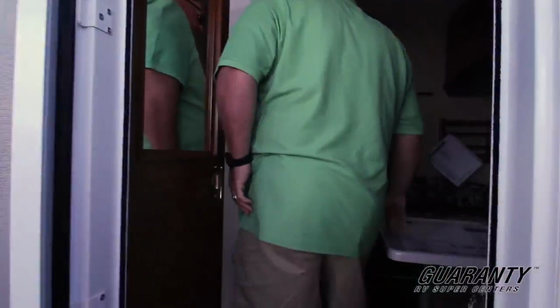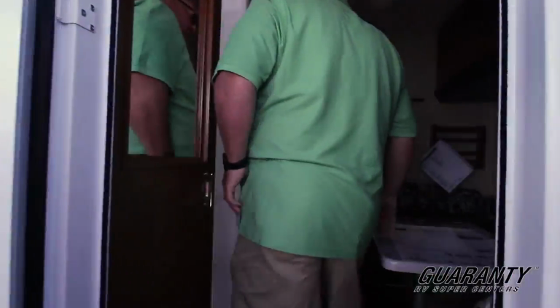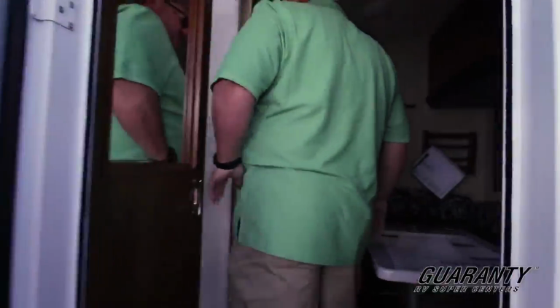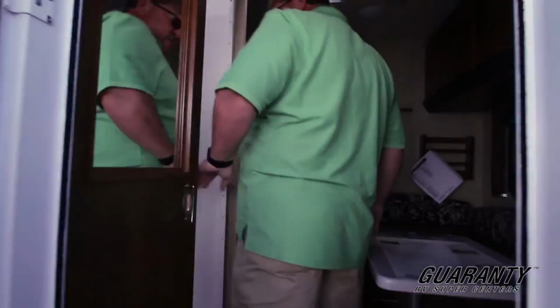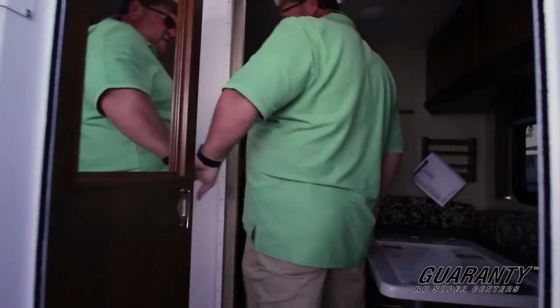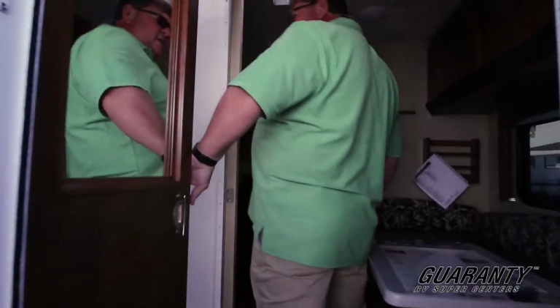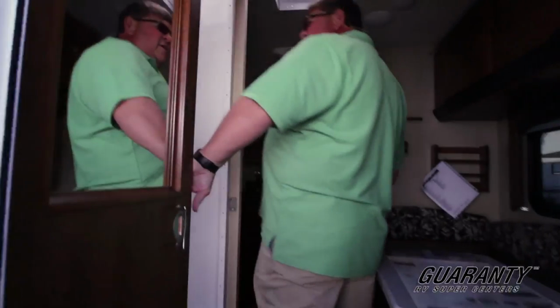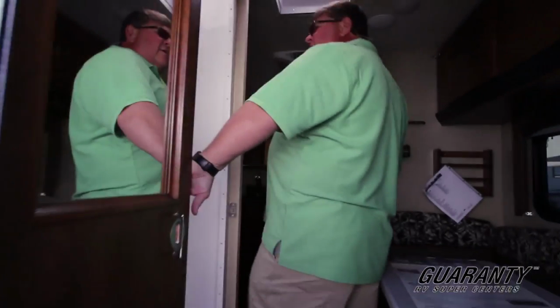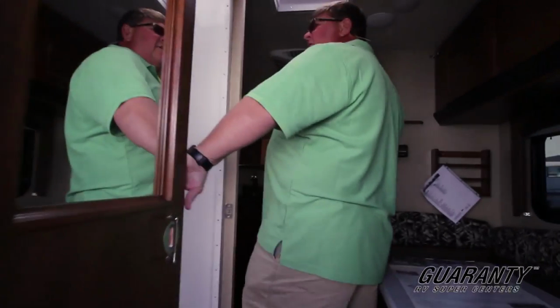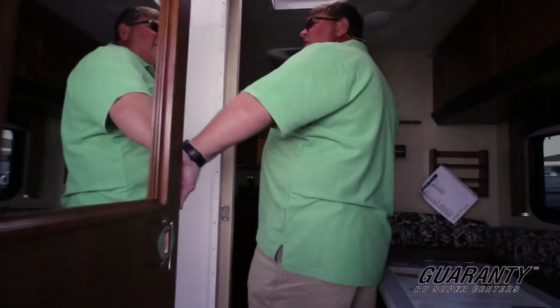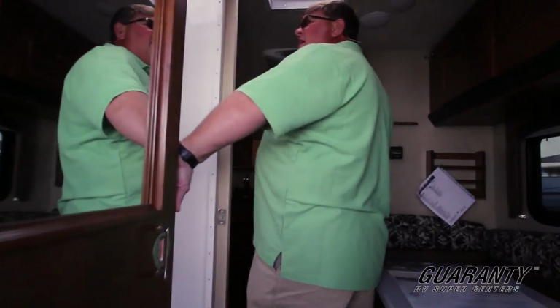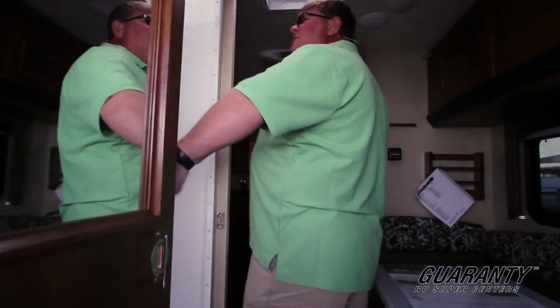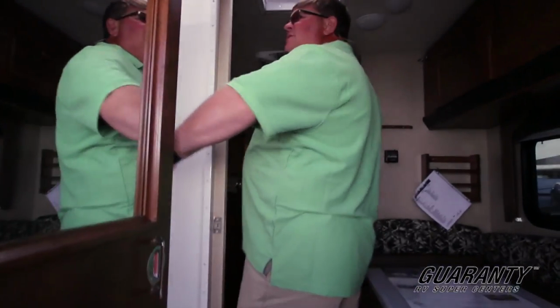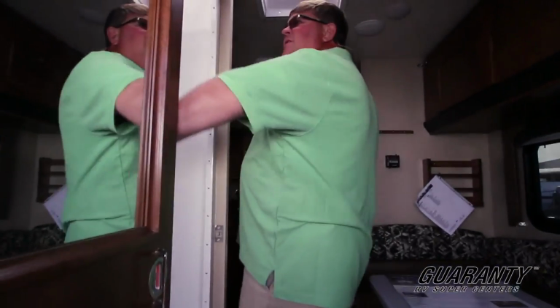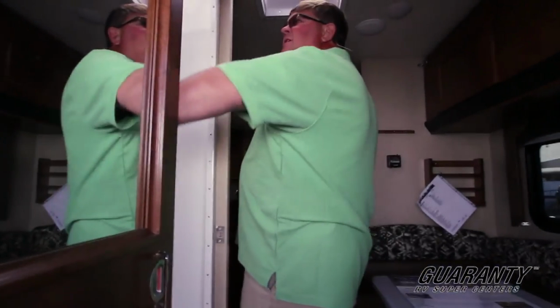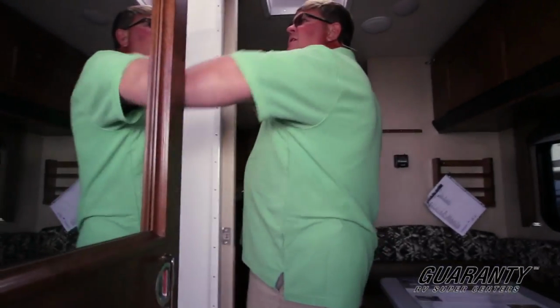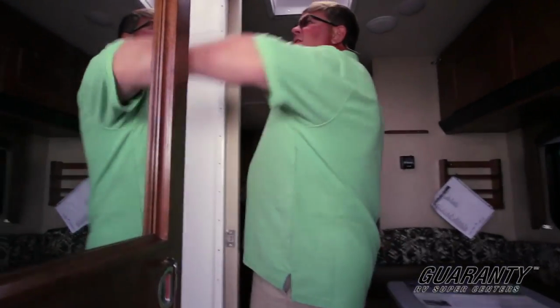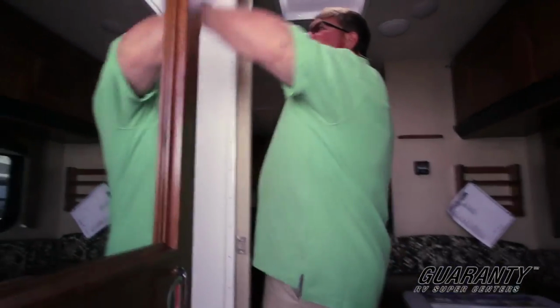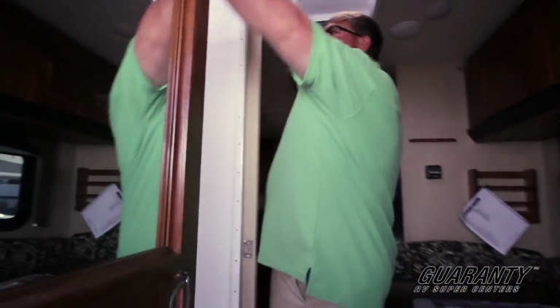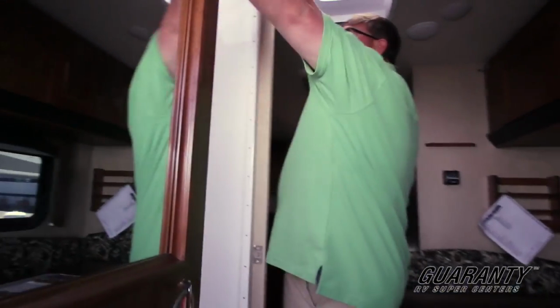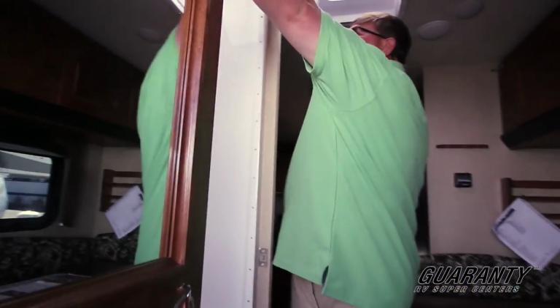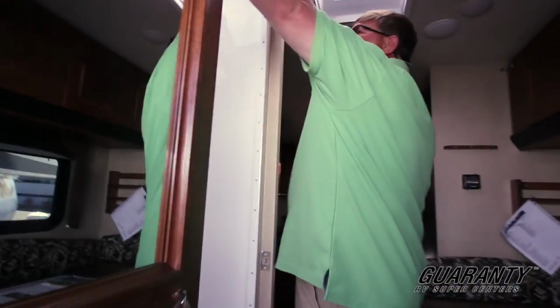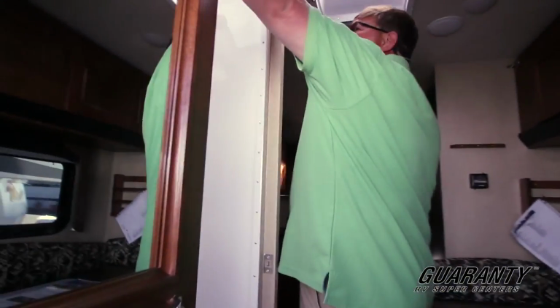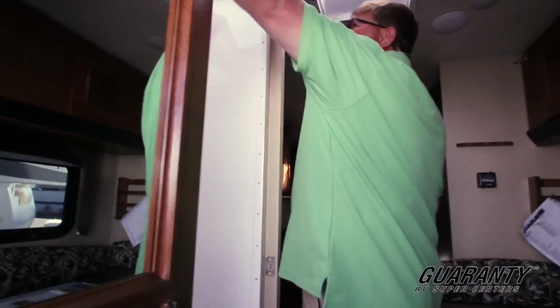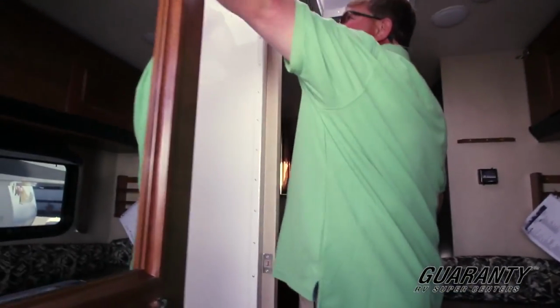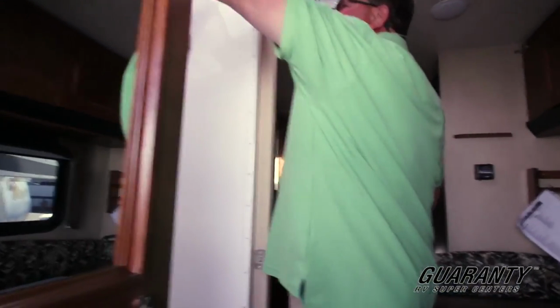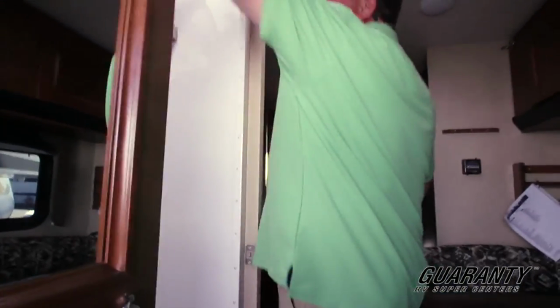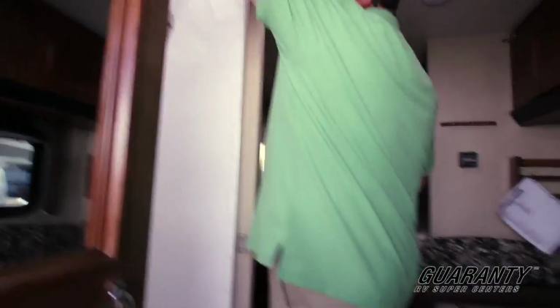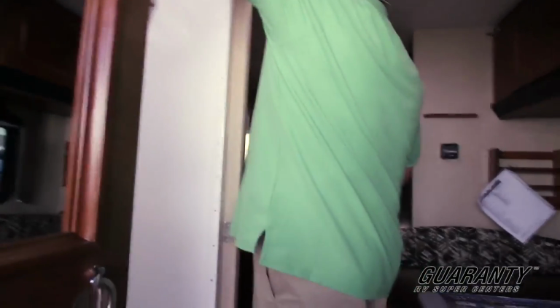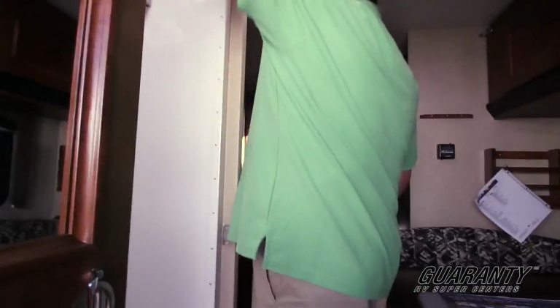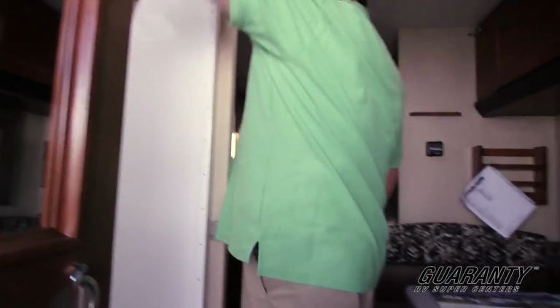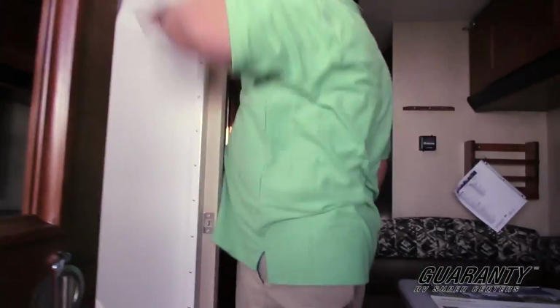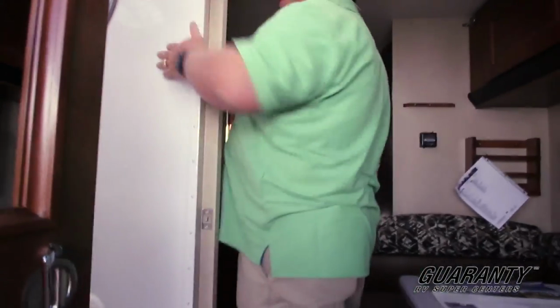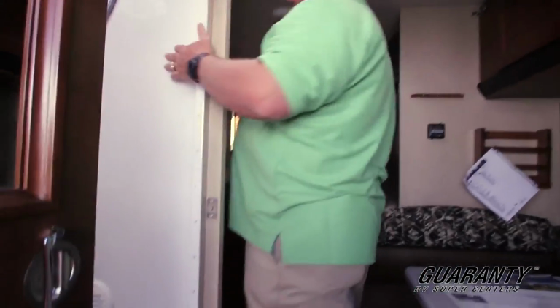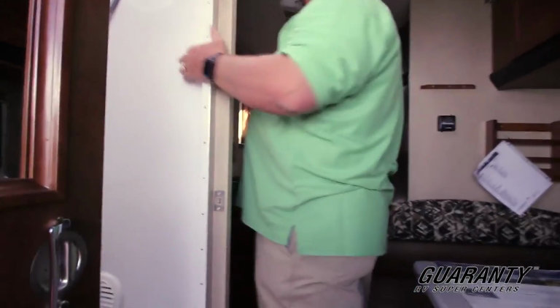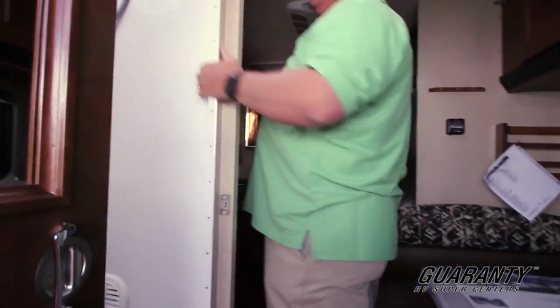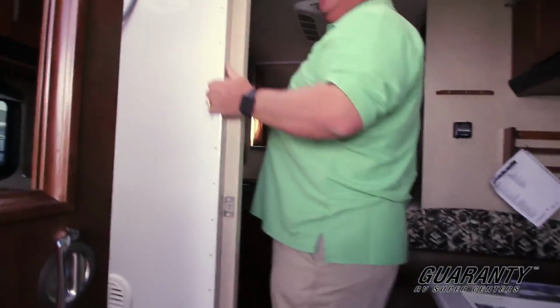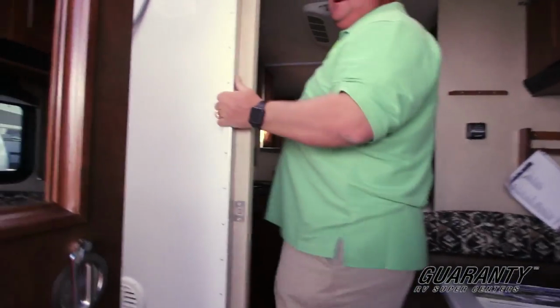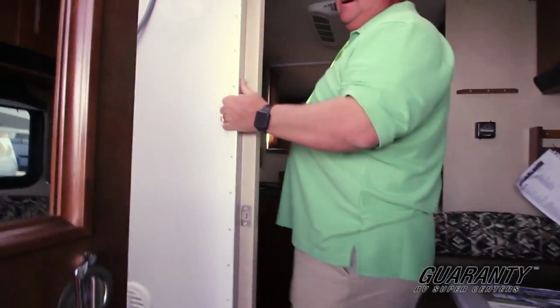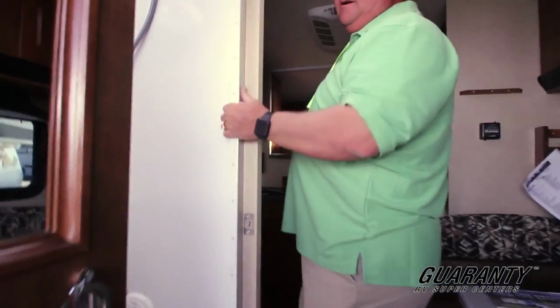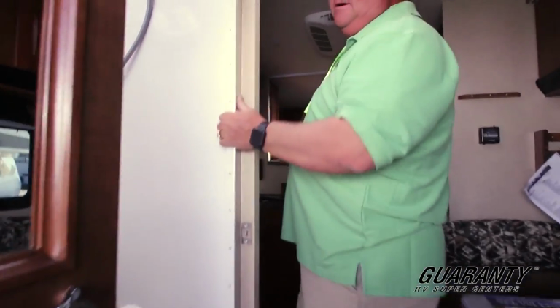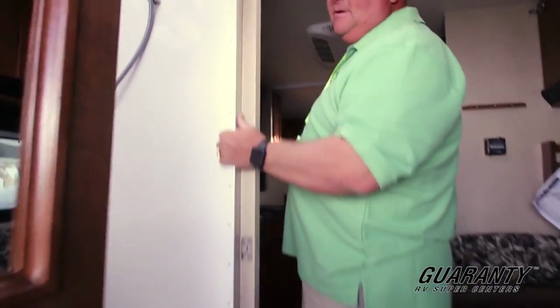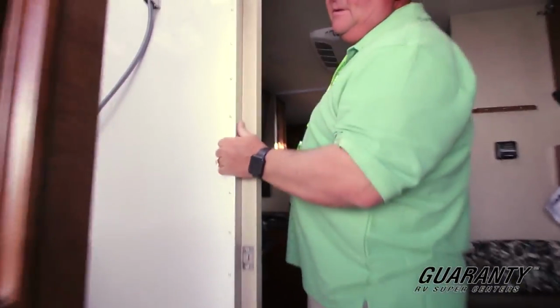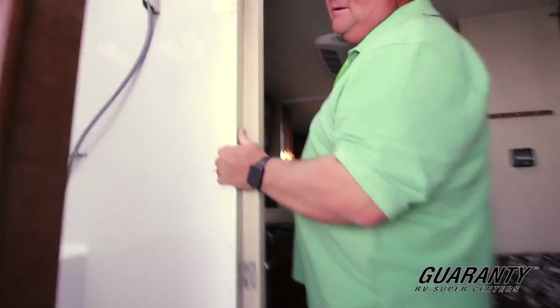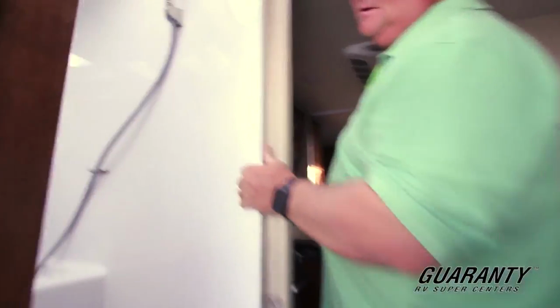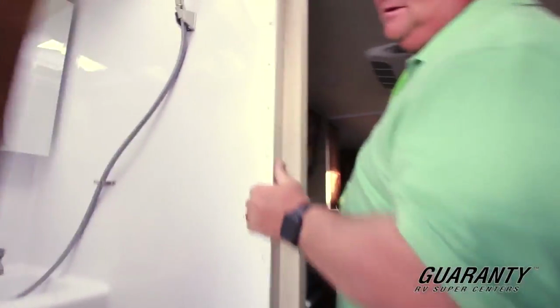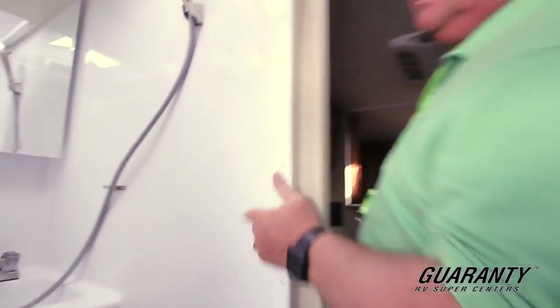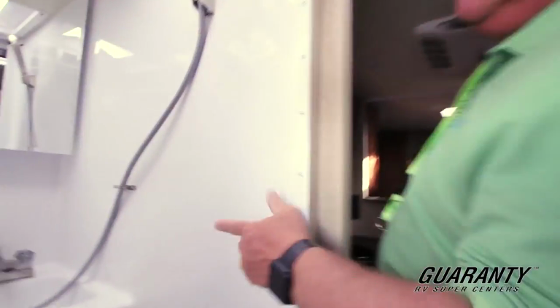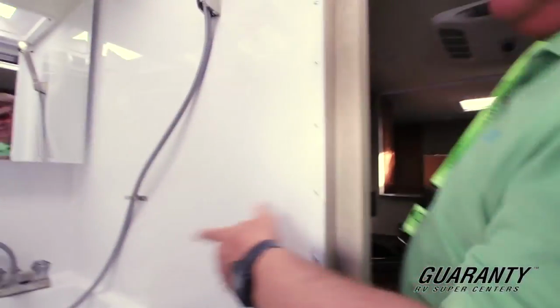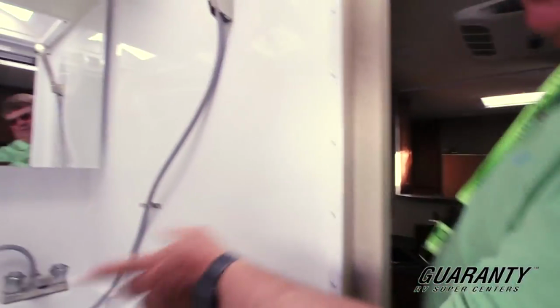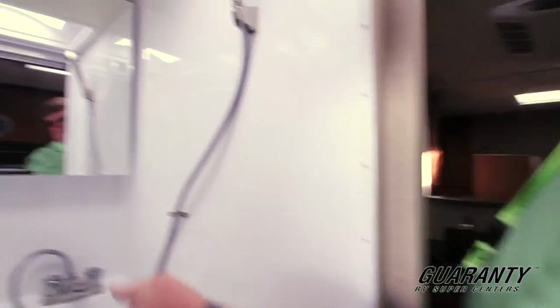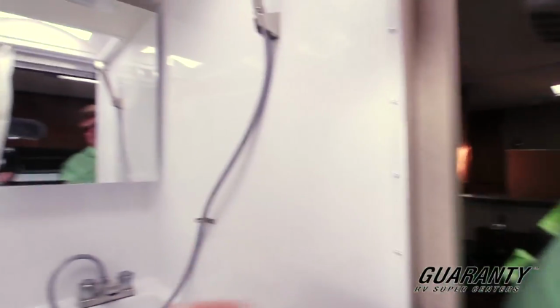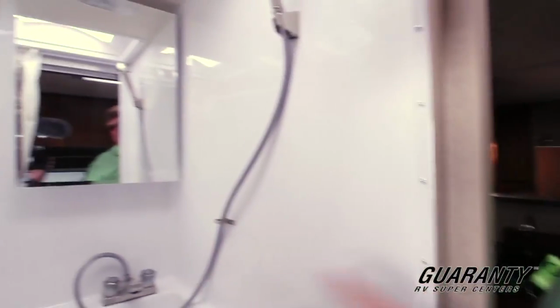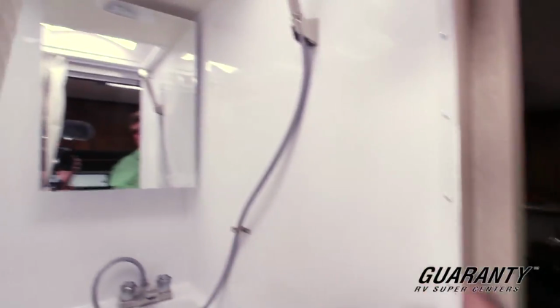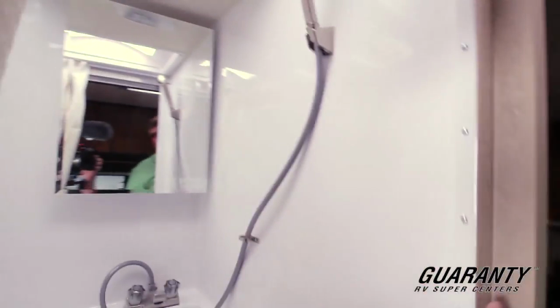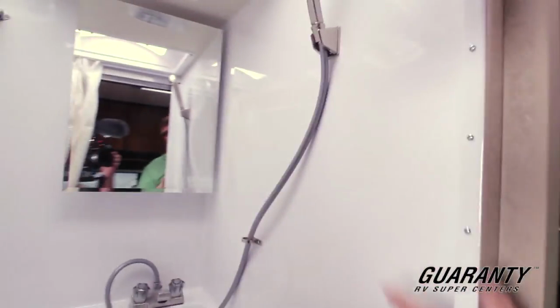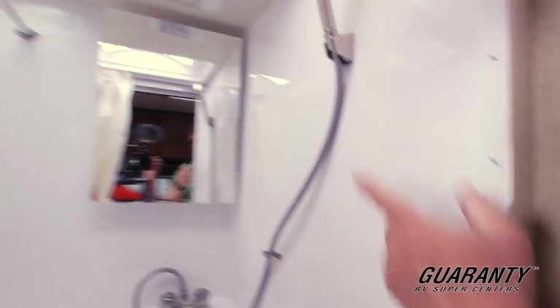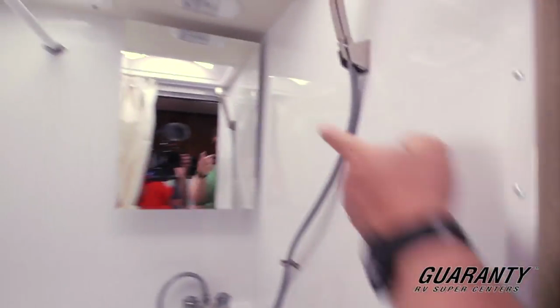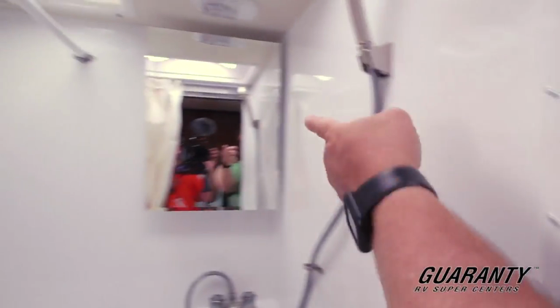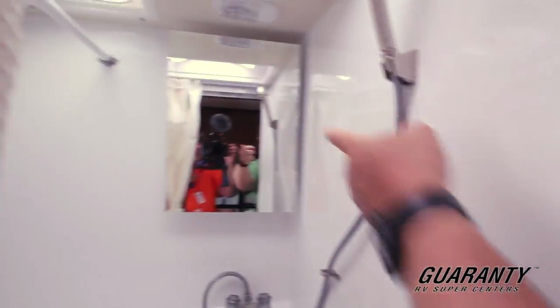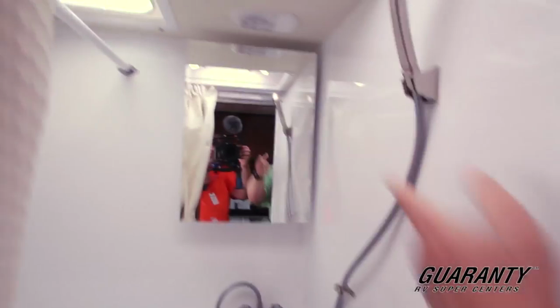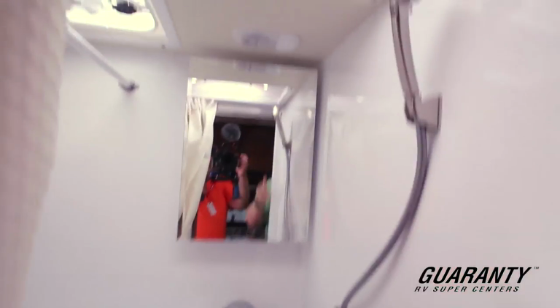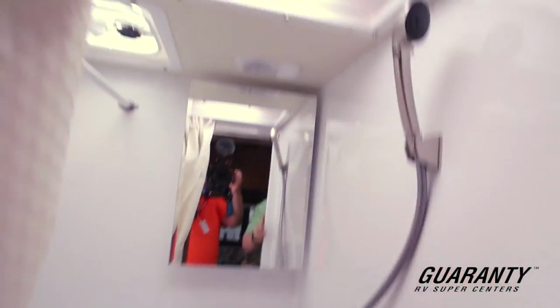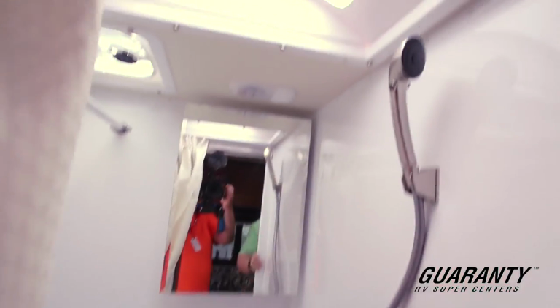In here, you got your shower with a skylight, your bathroom, and vanity.